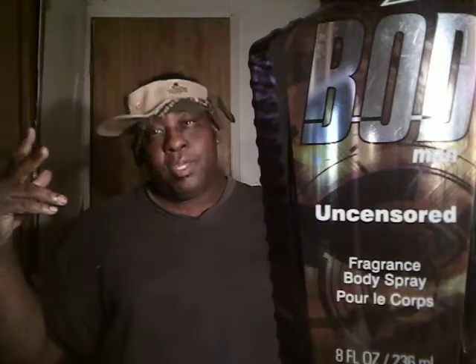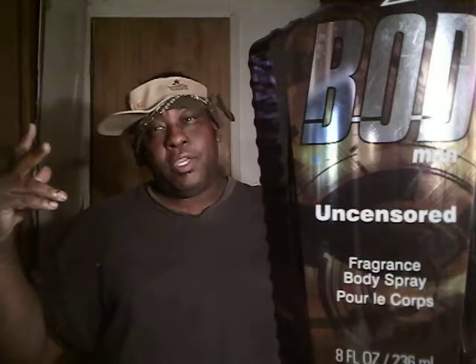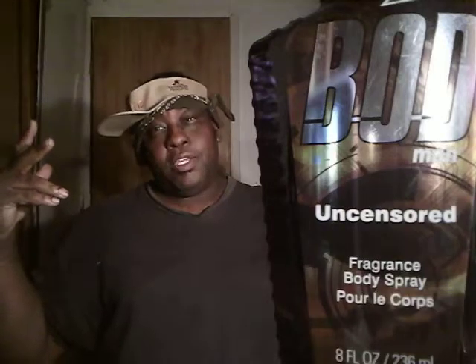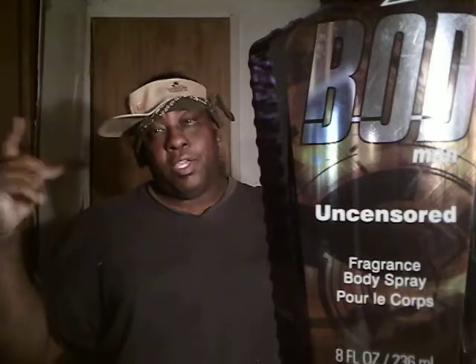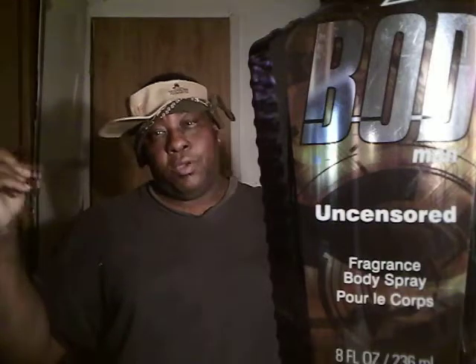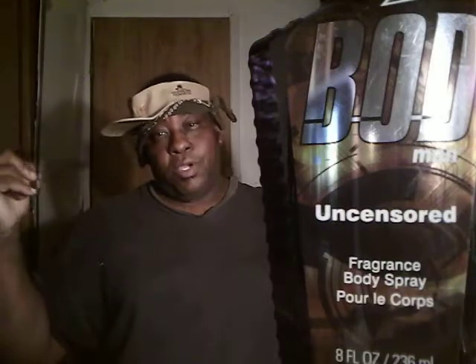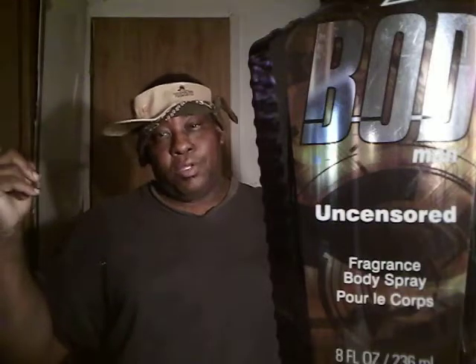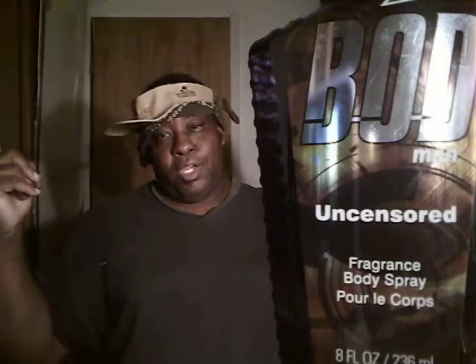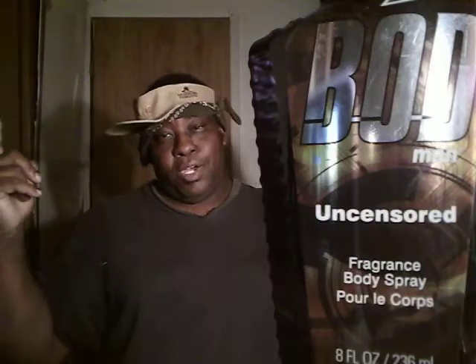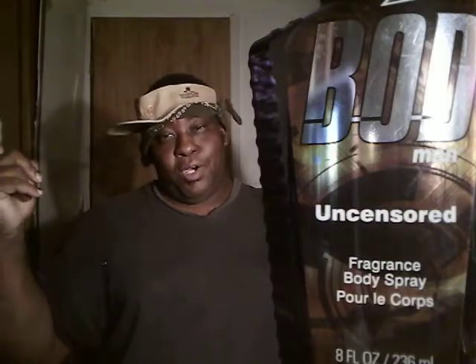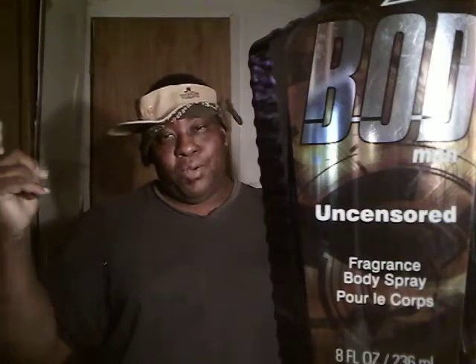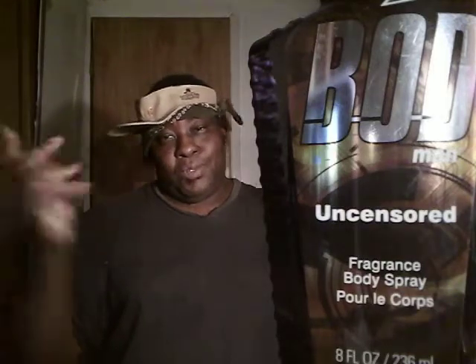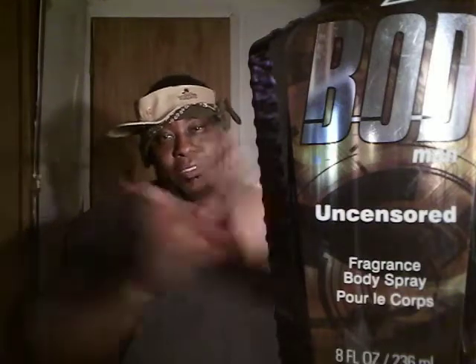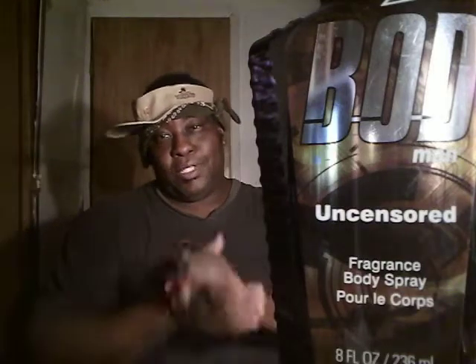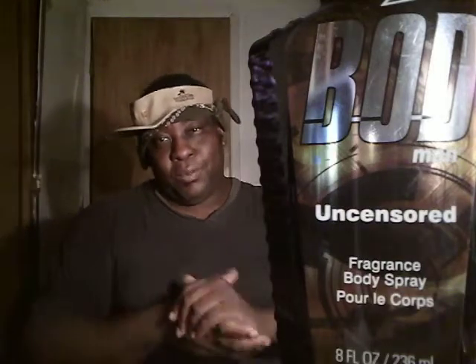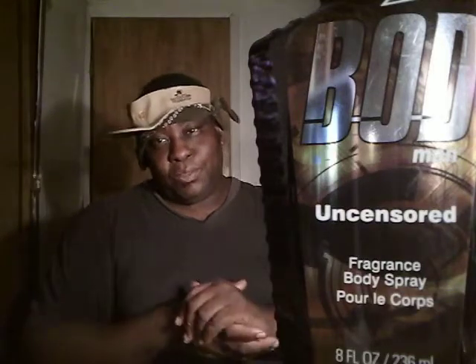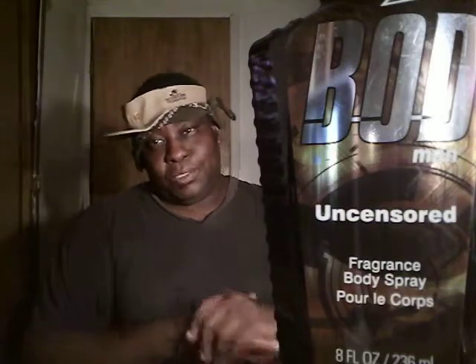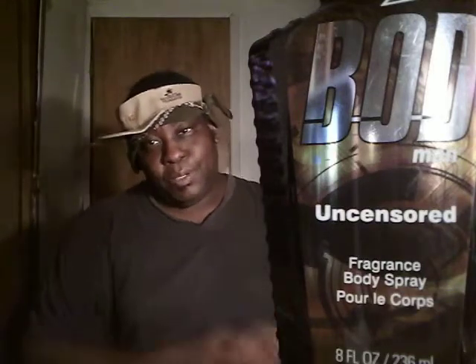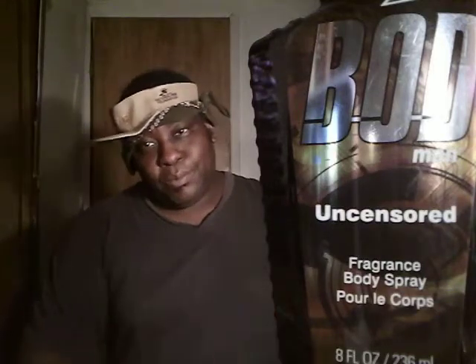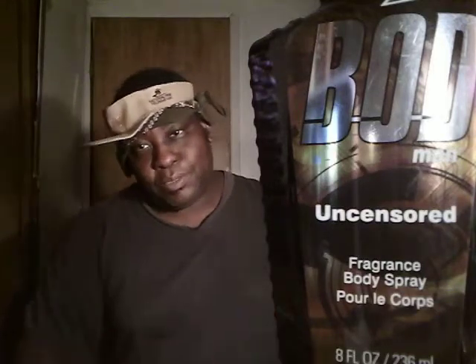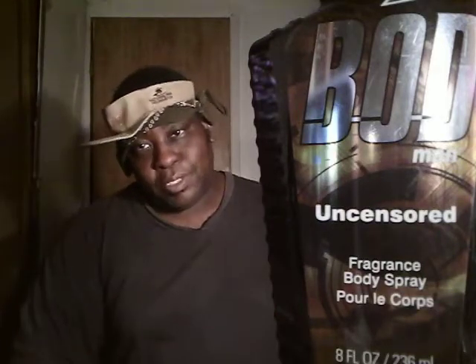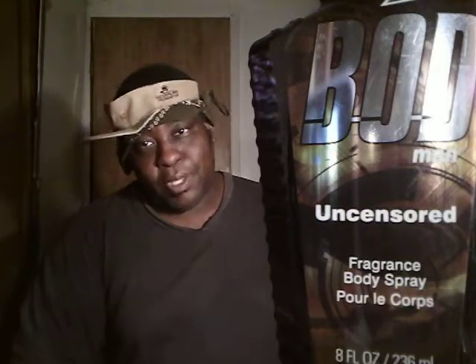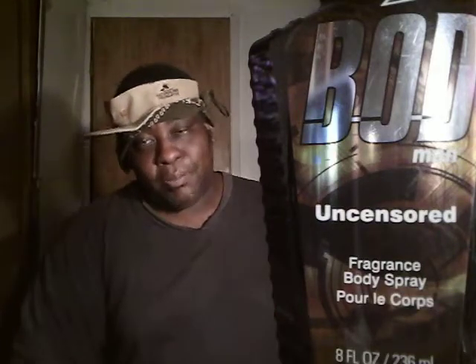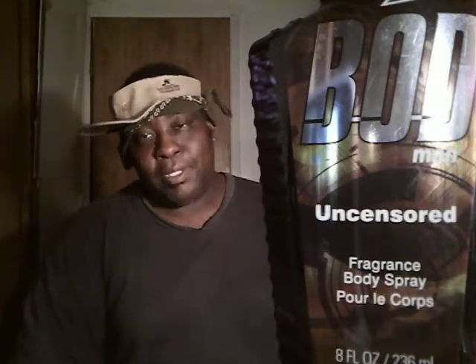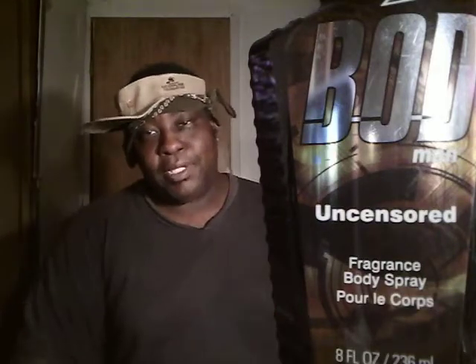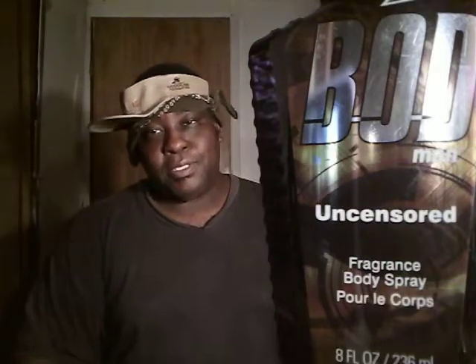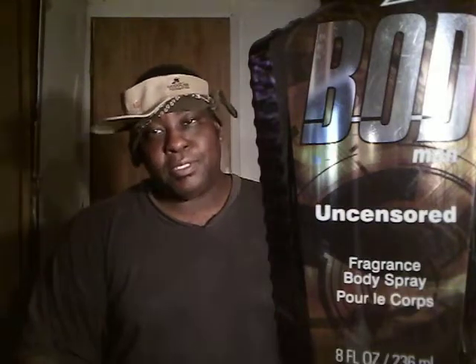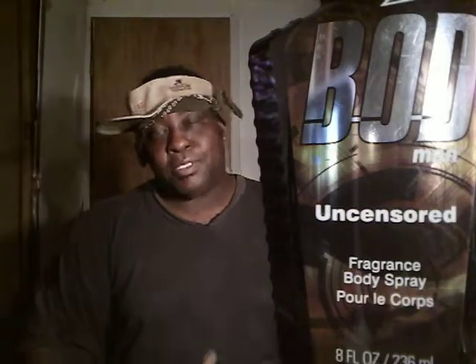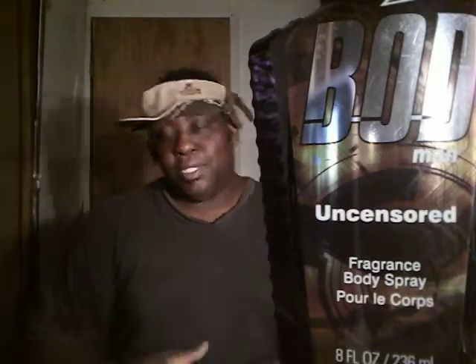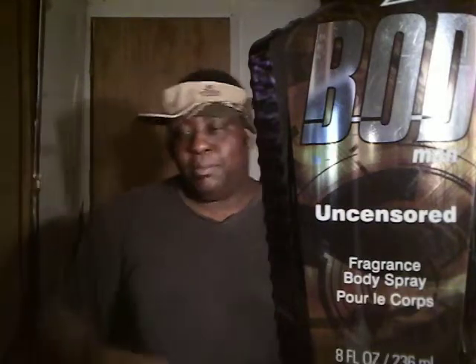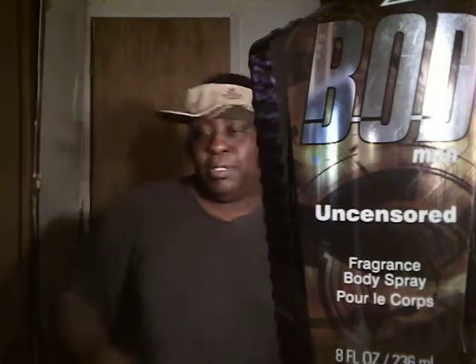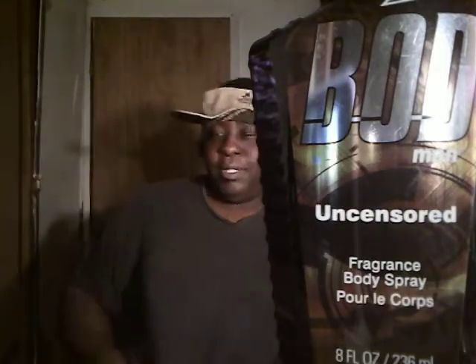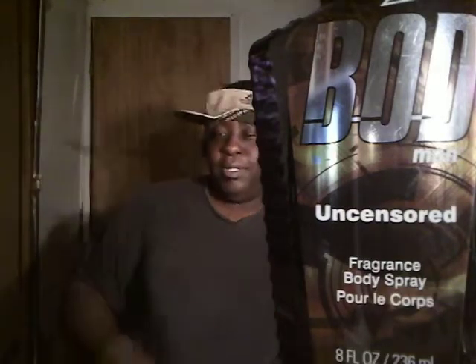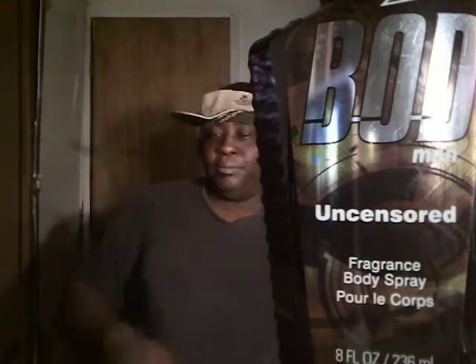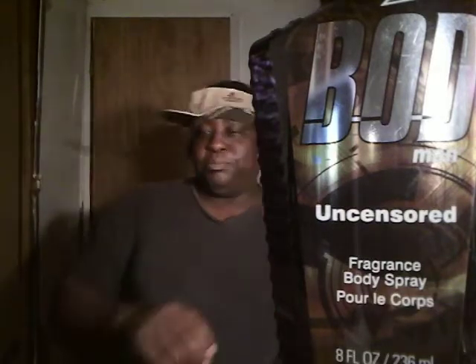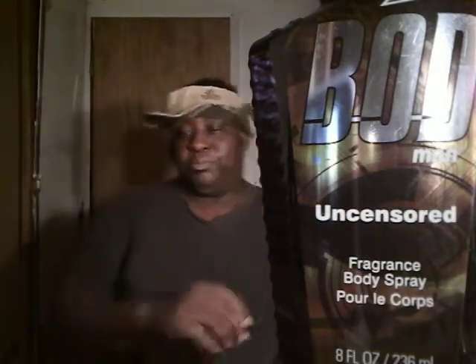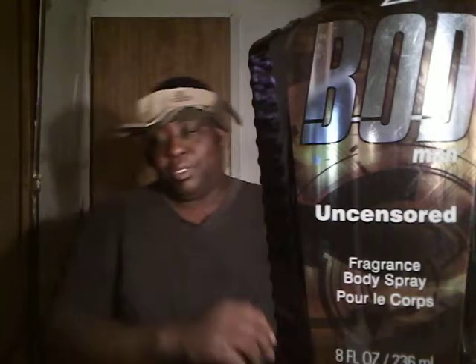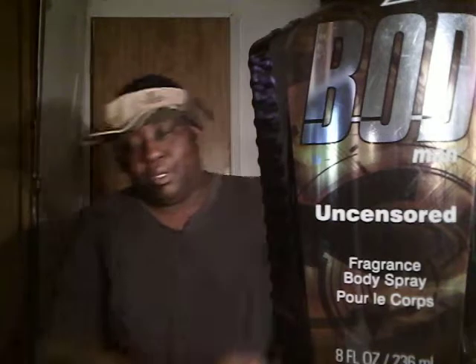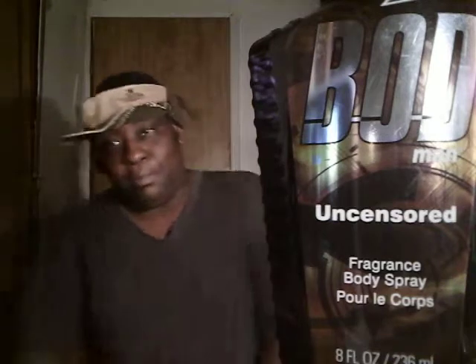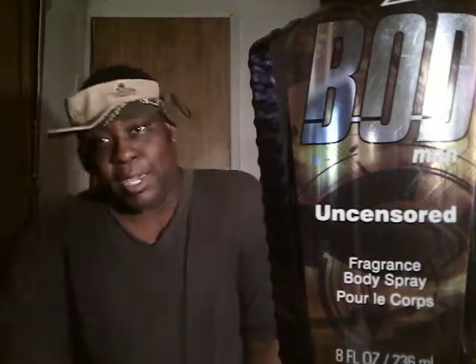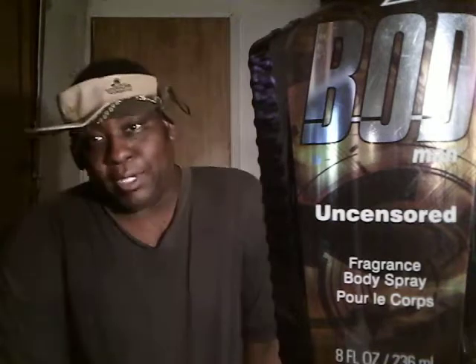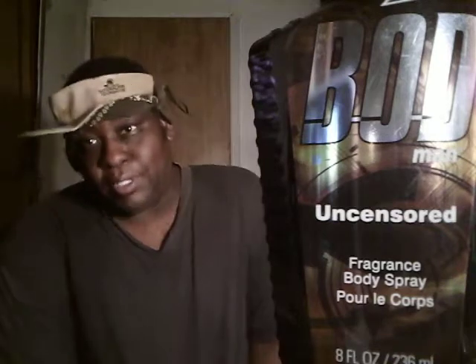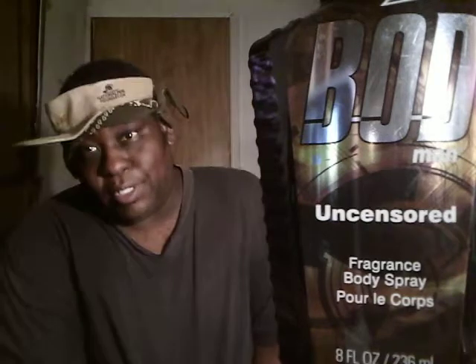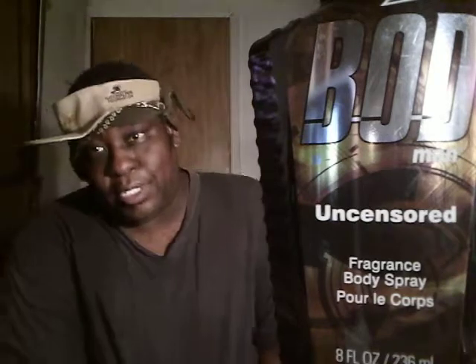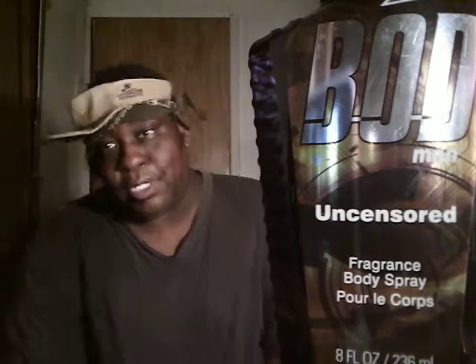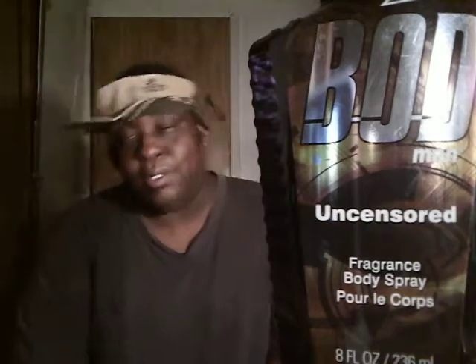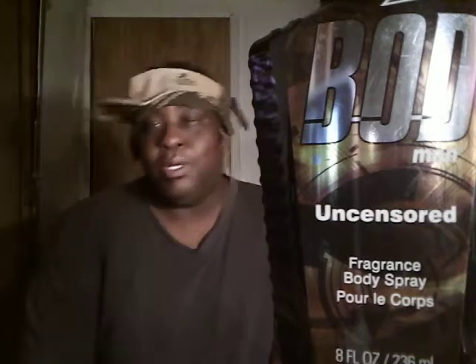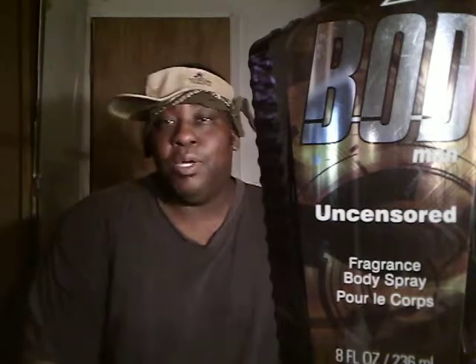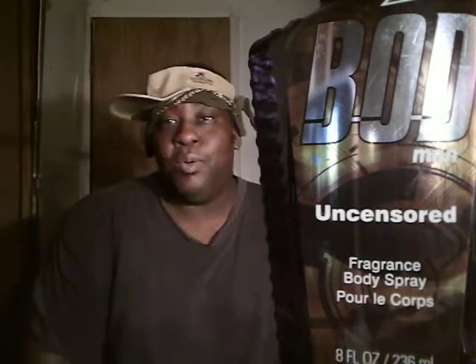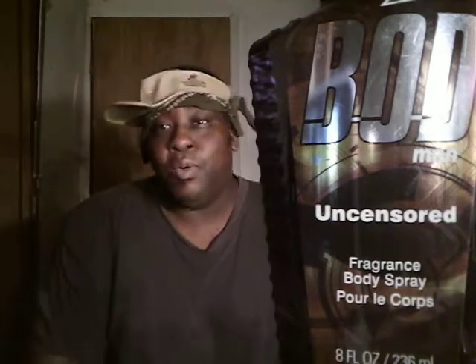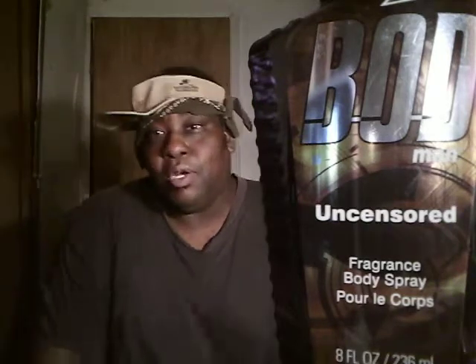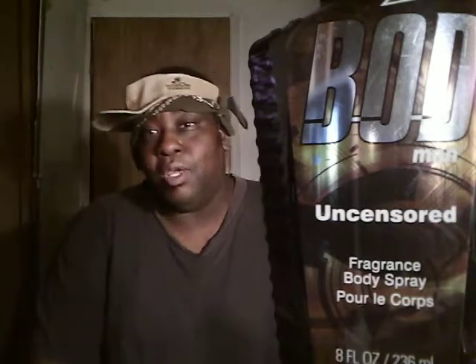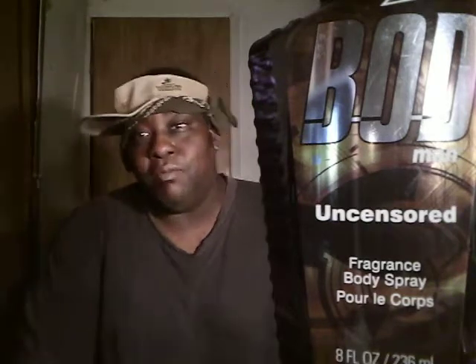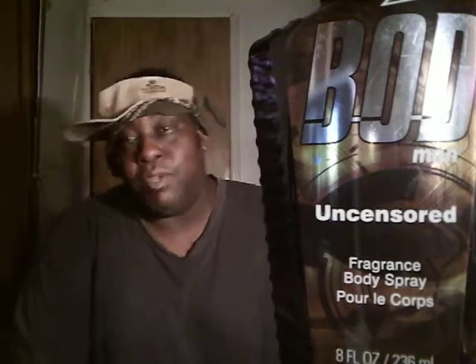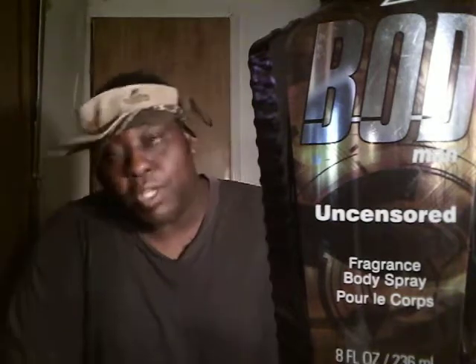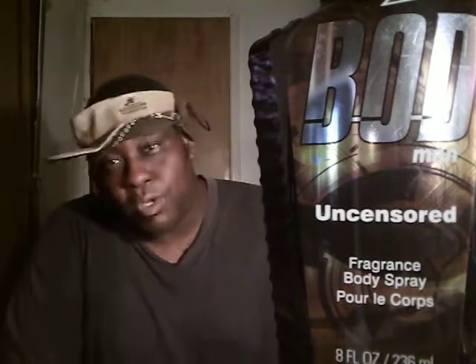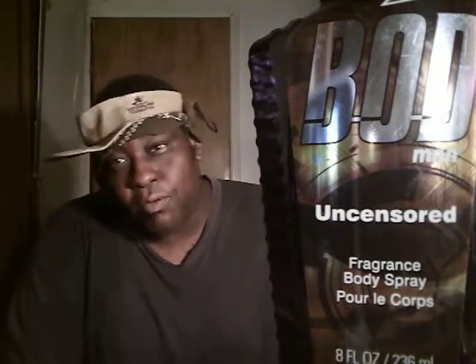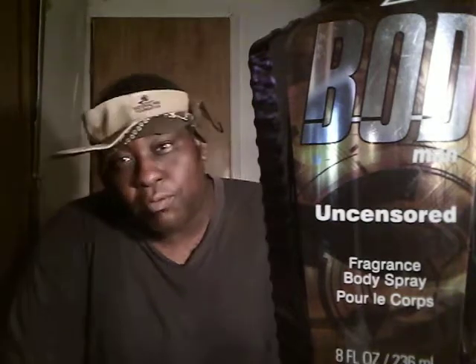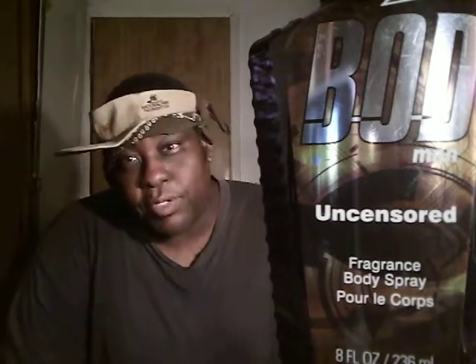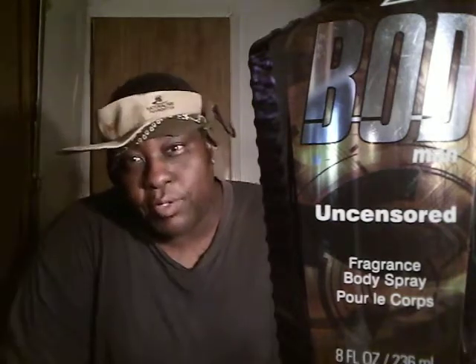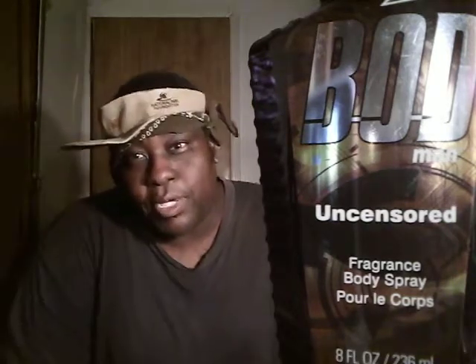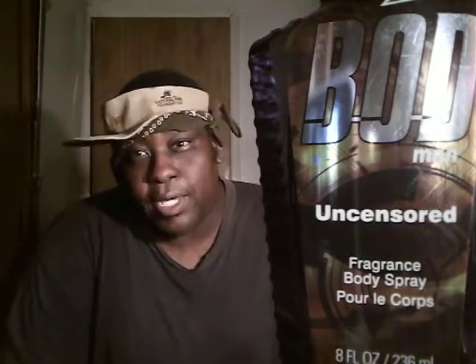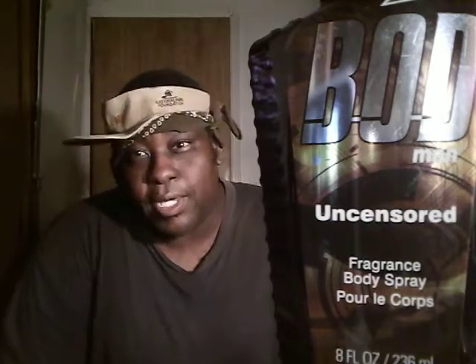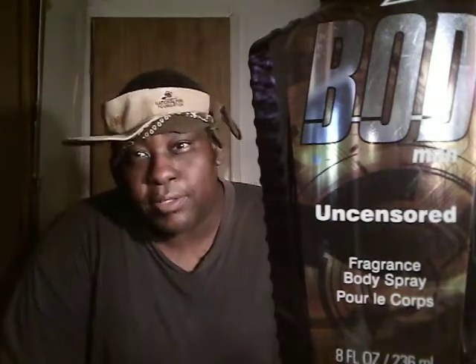Yo, what's up ladies and gentlemen, I'm back again with another video for you guys.